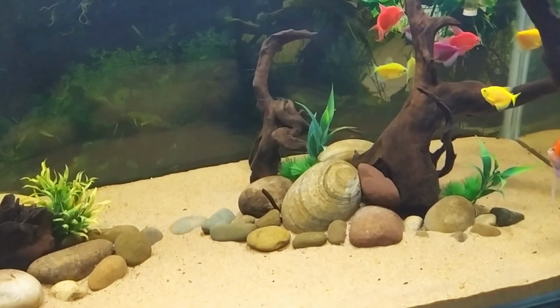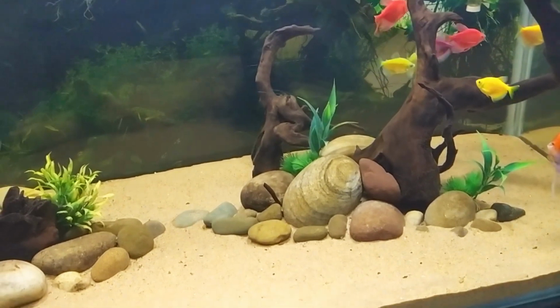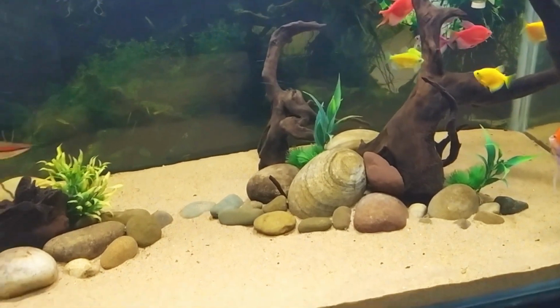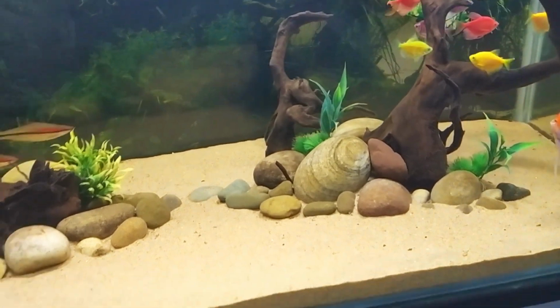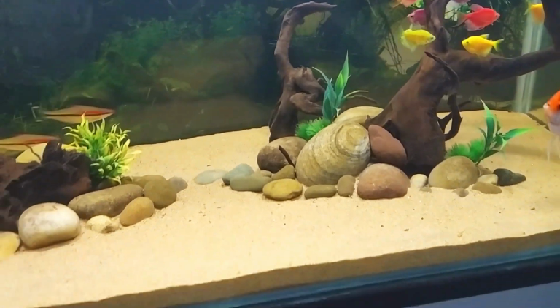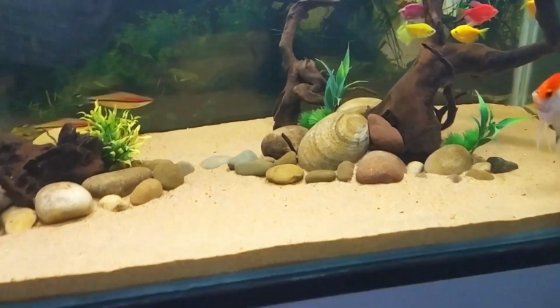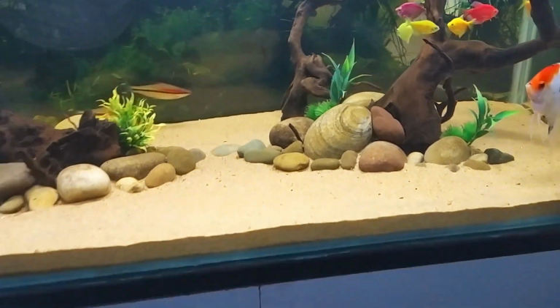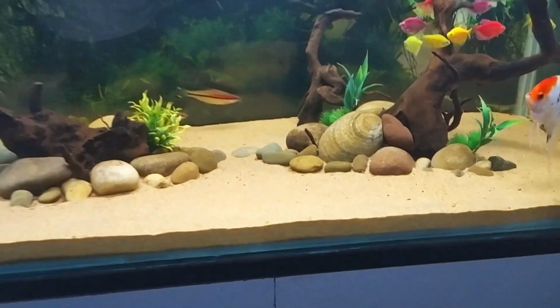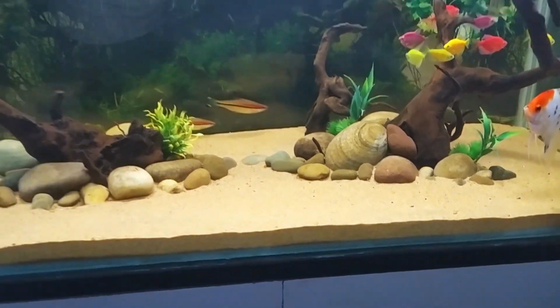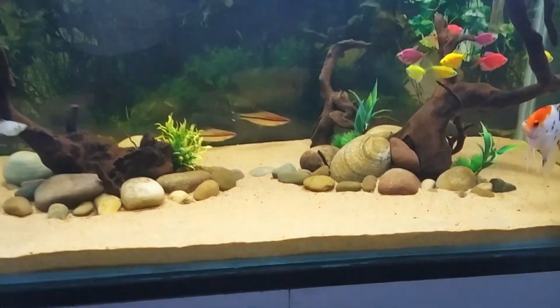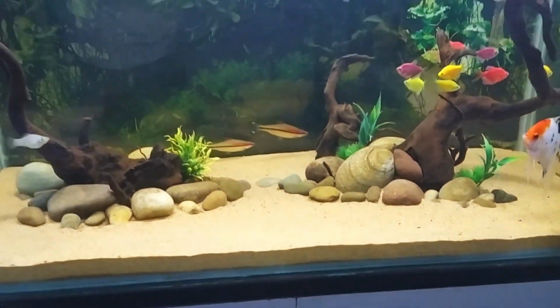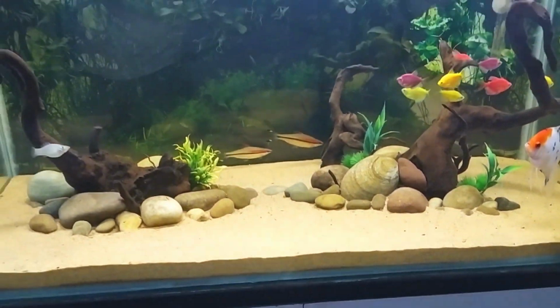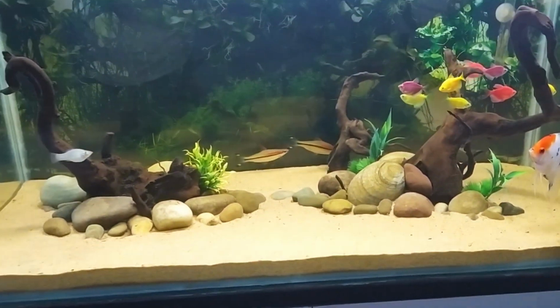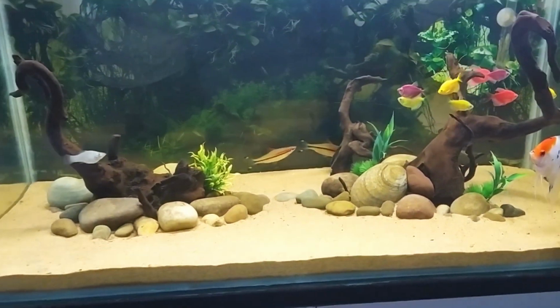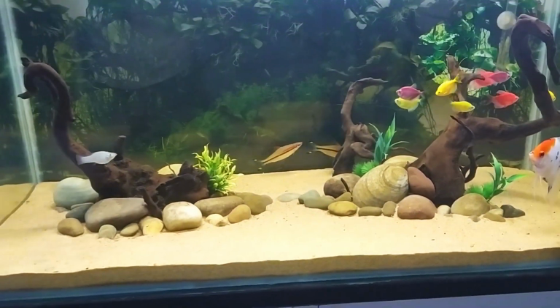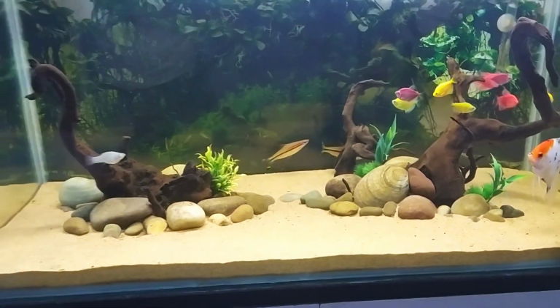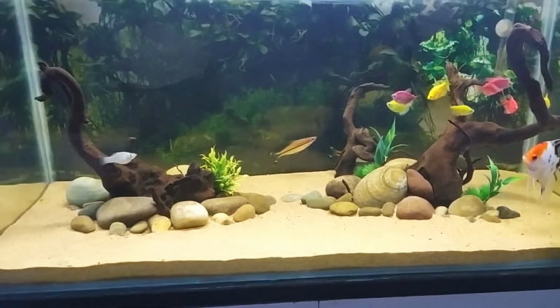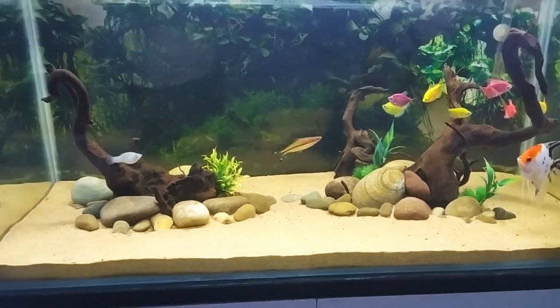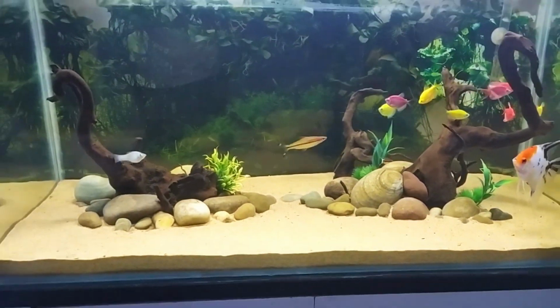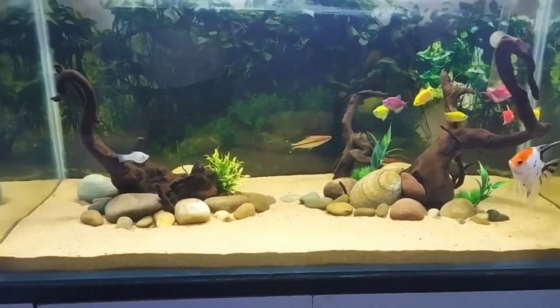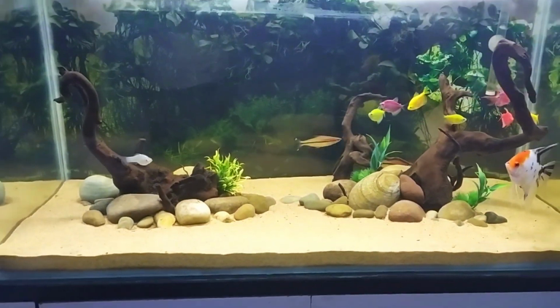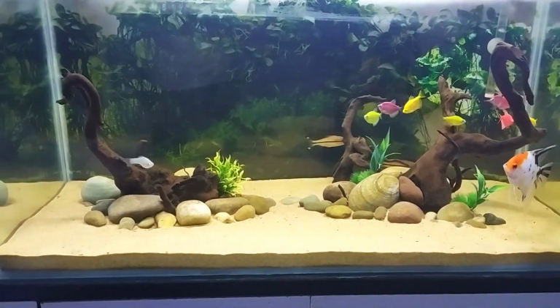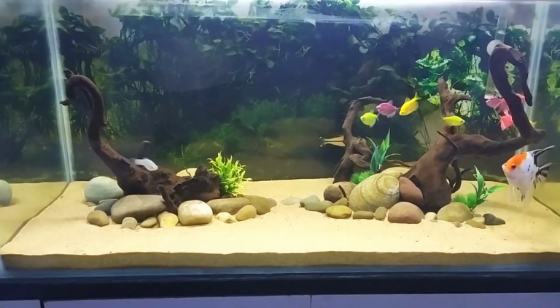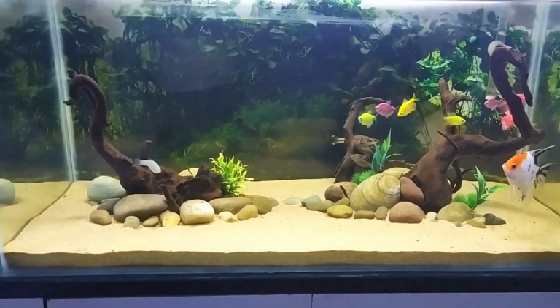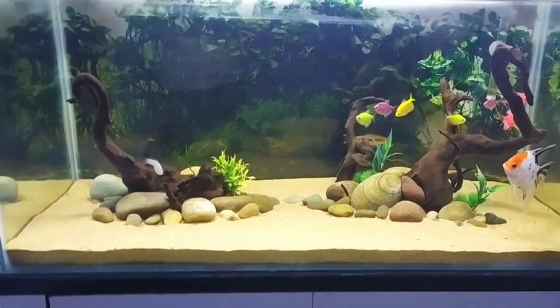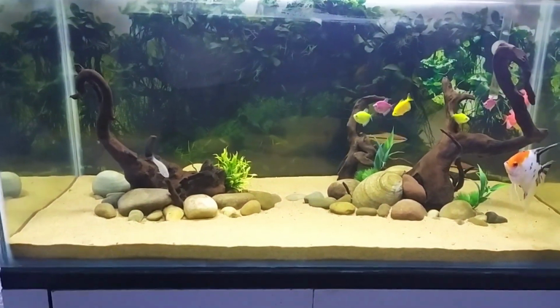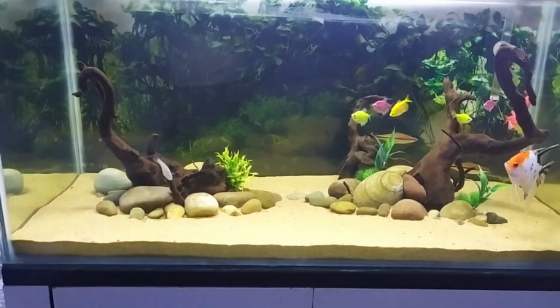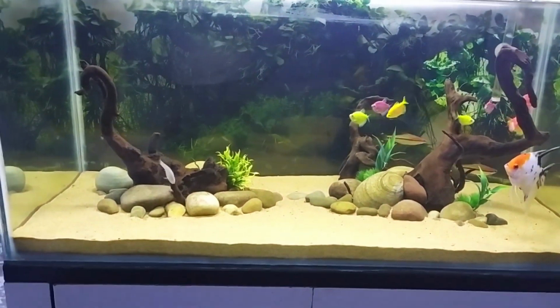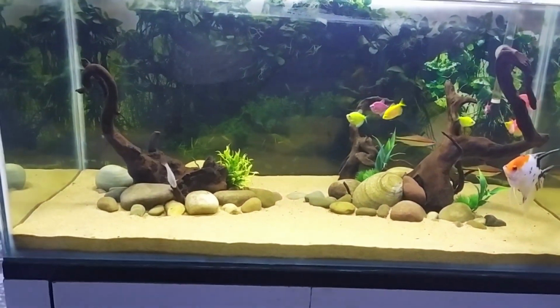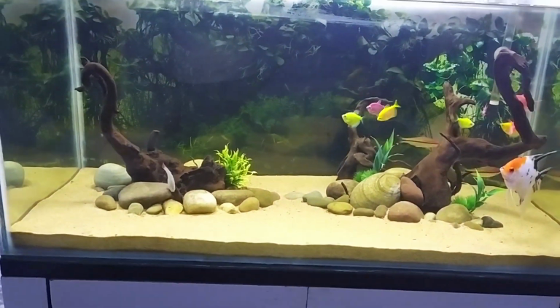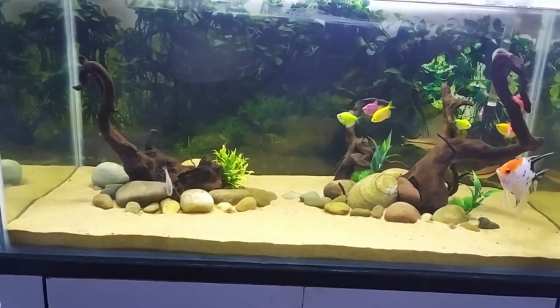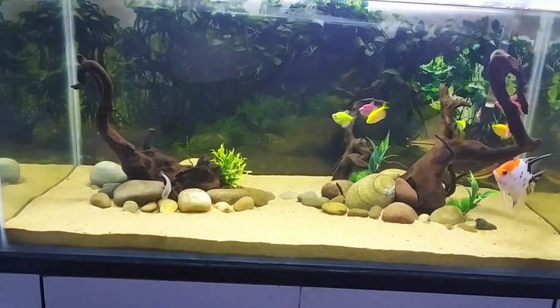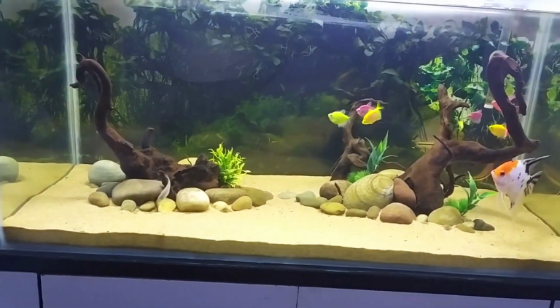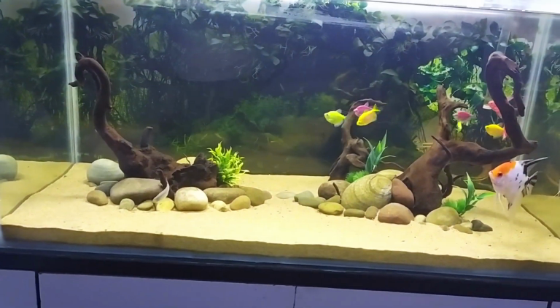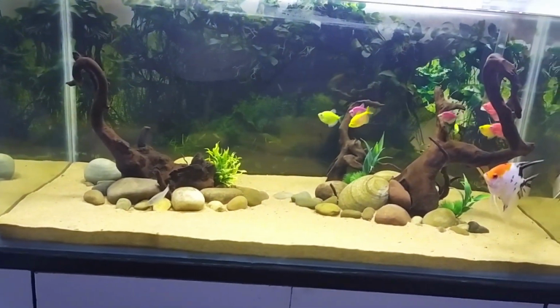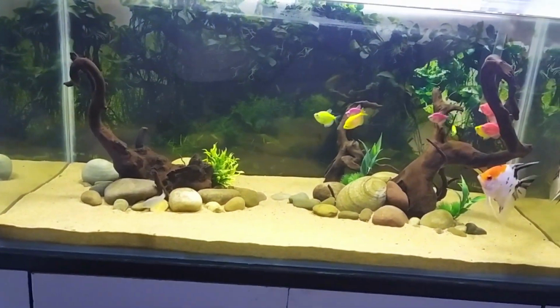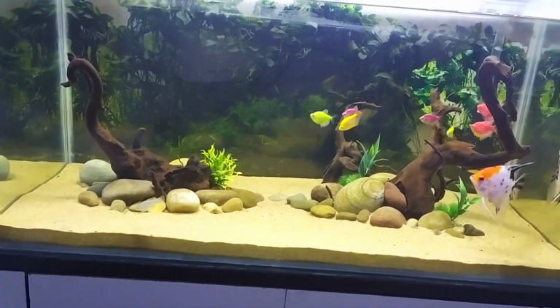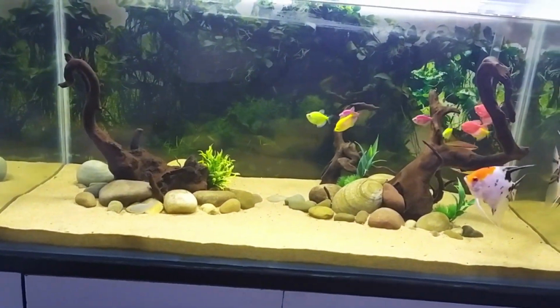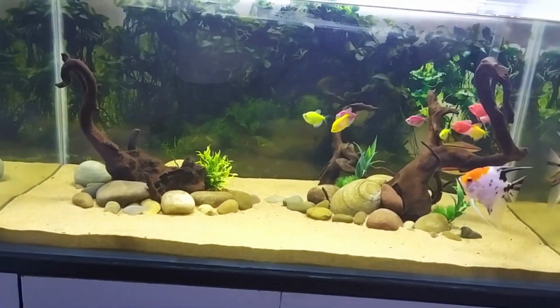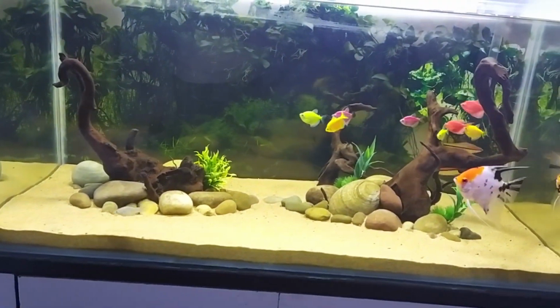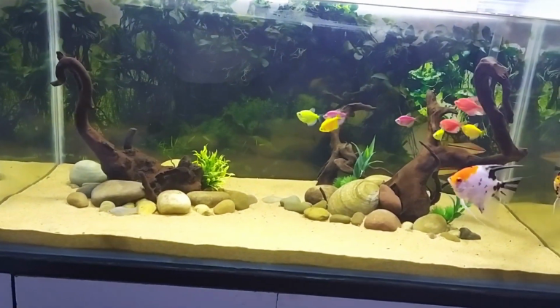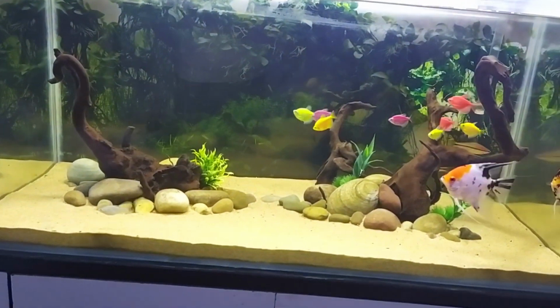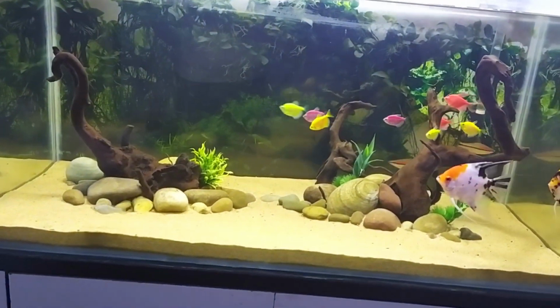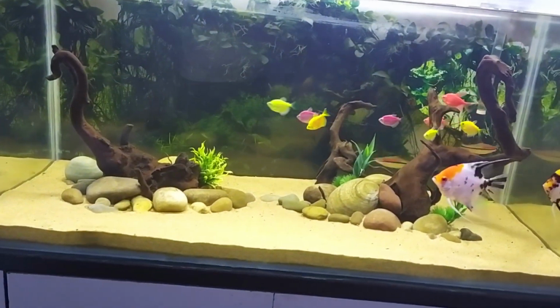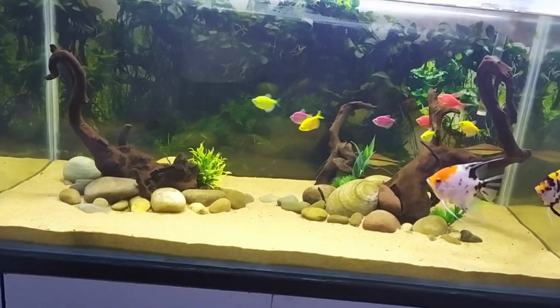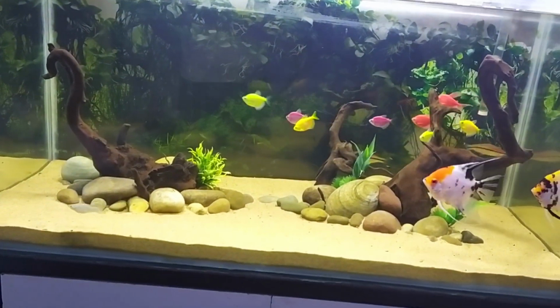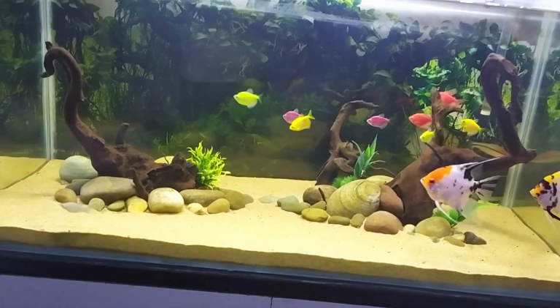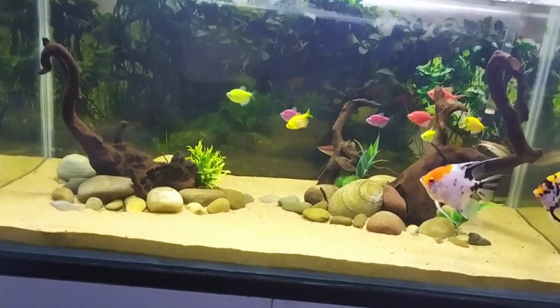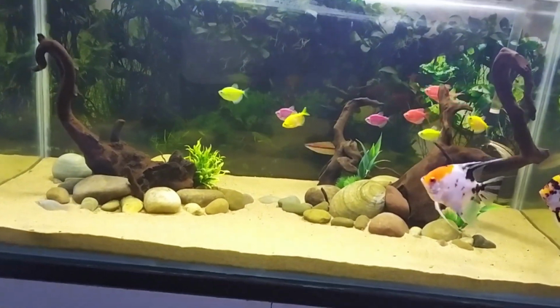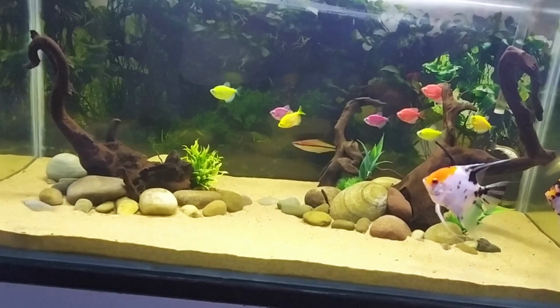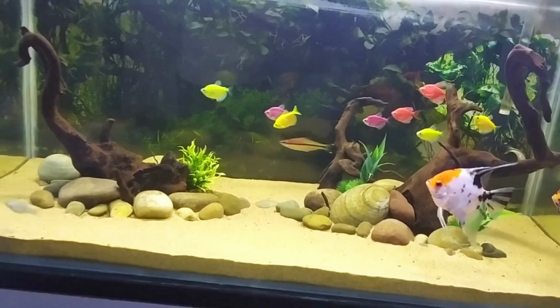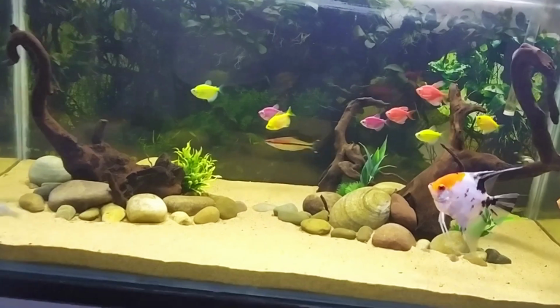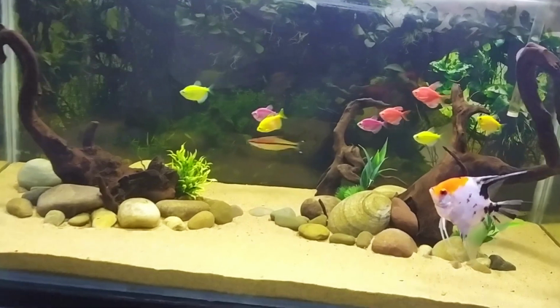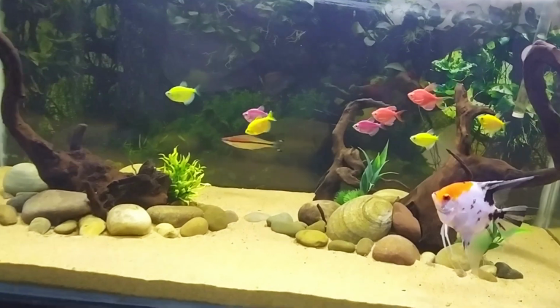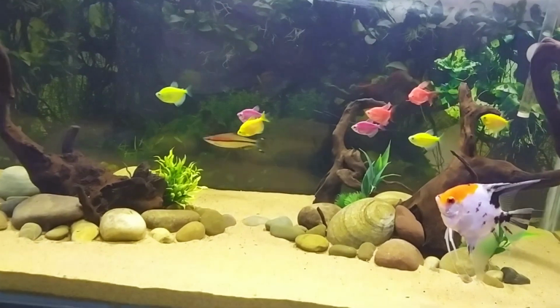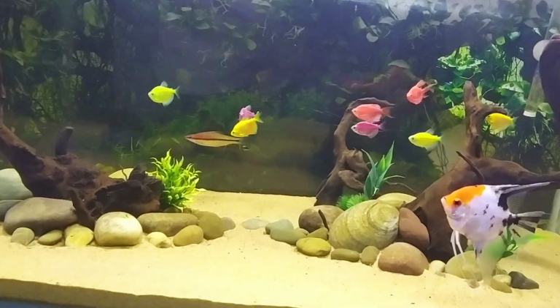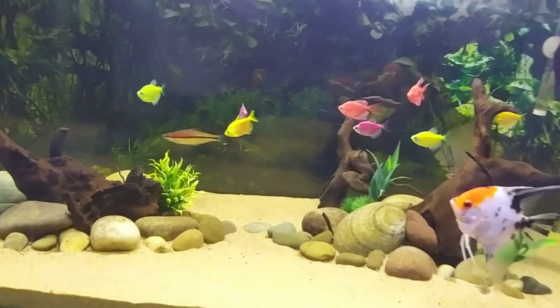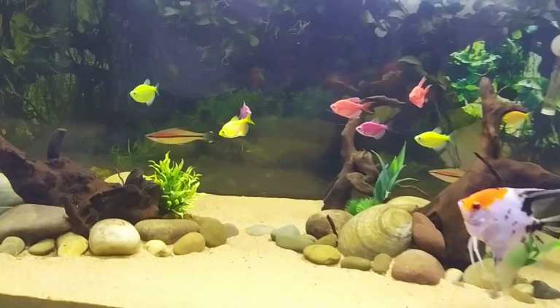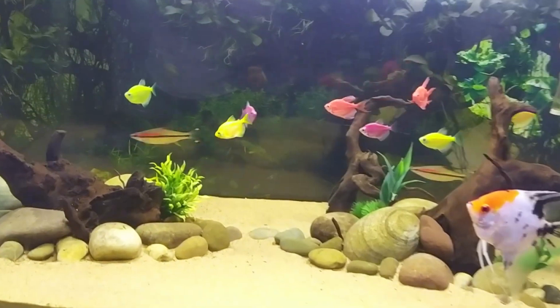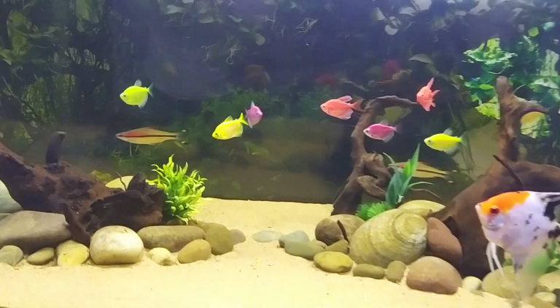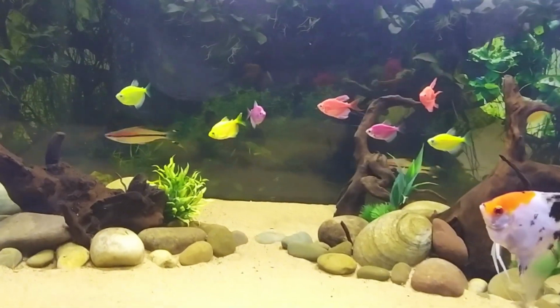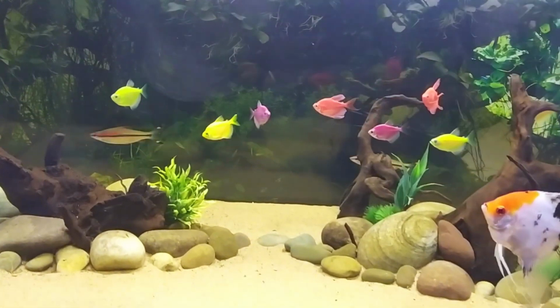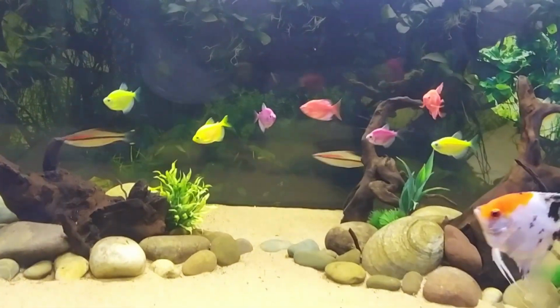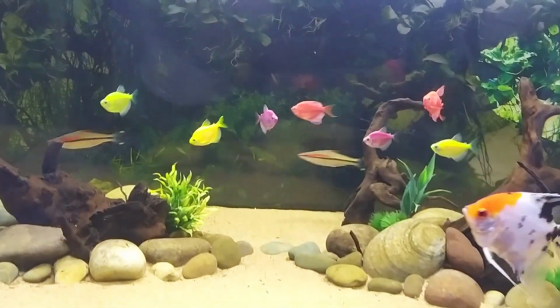I am looking for blue, but I am not seeing them. I have not seen them. I will finally see them.